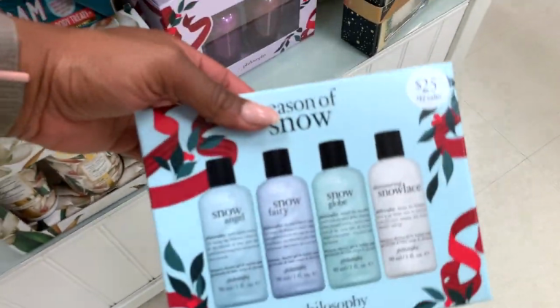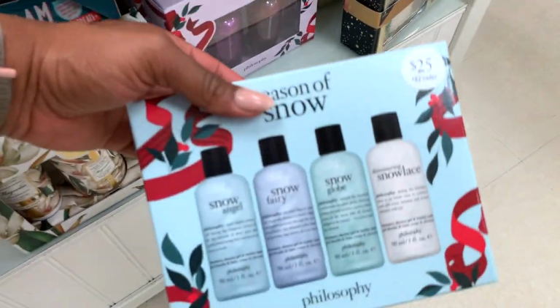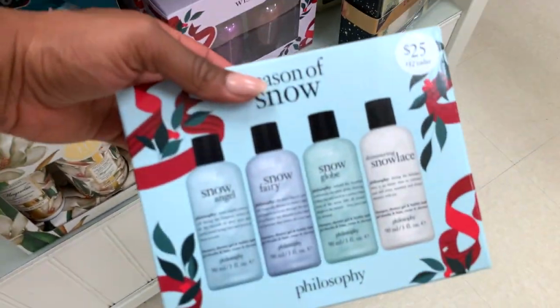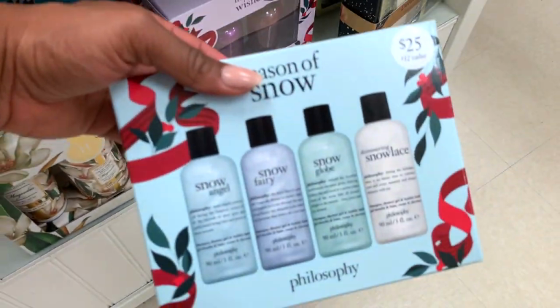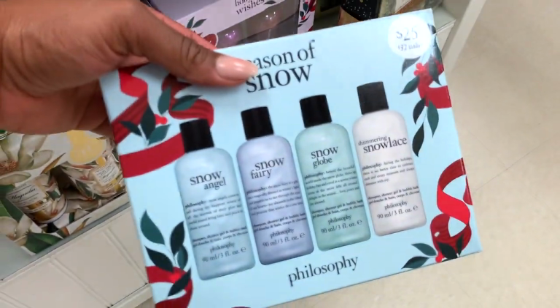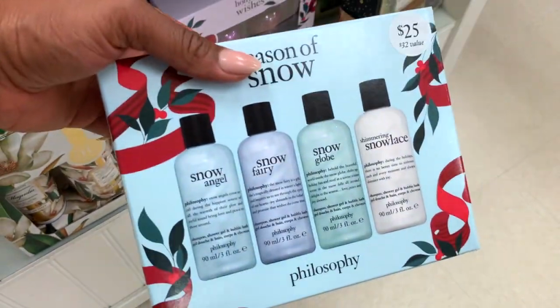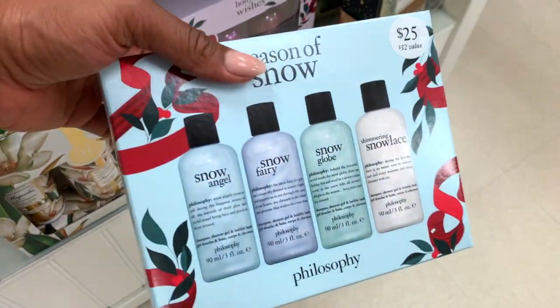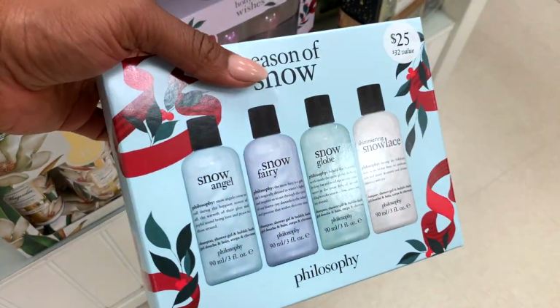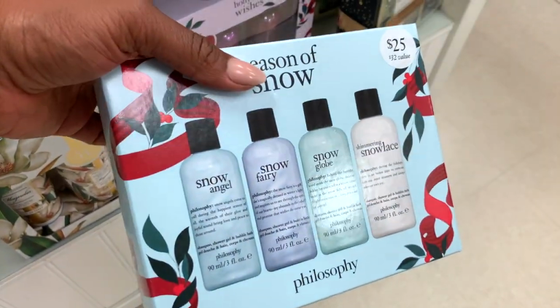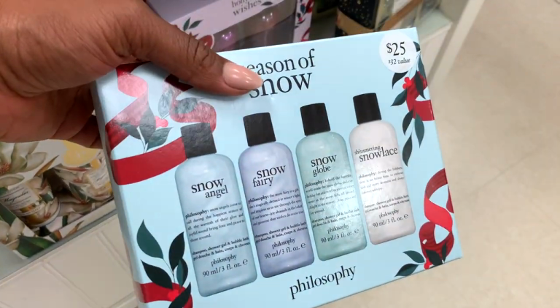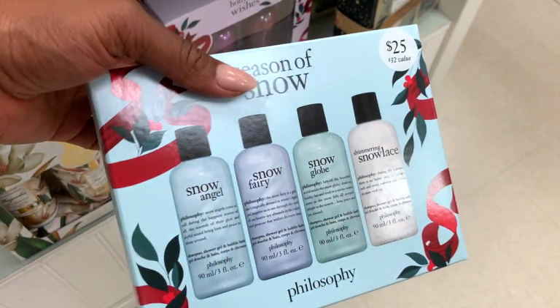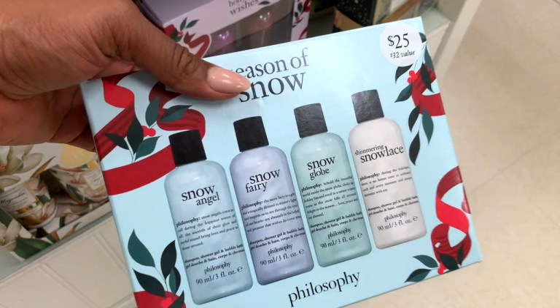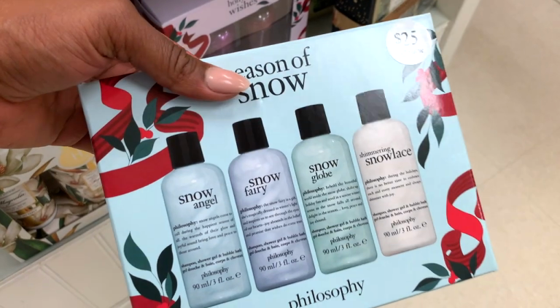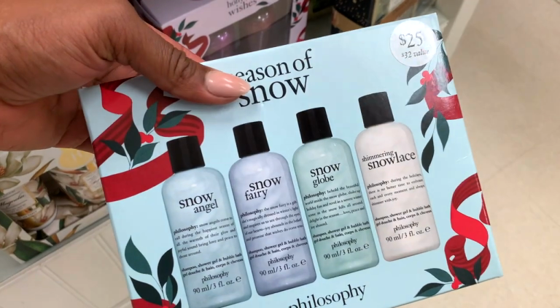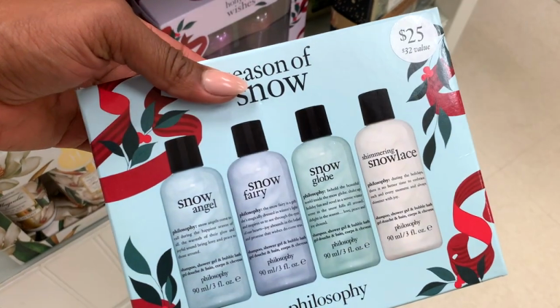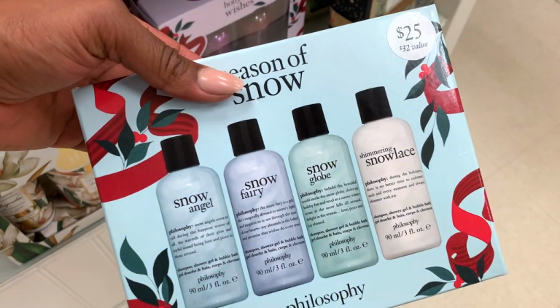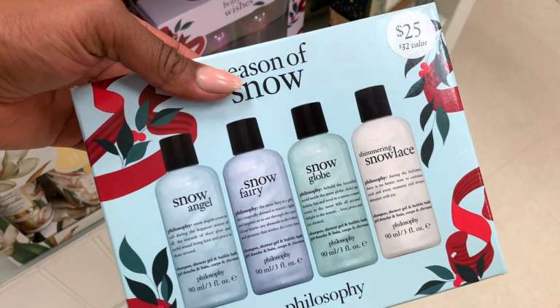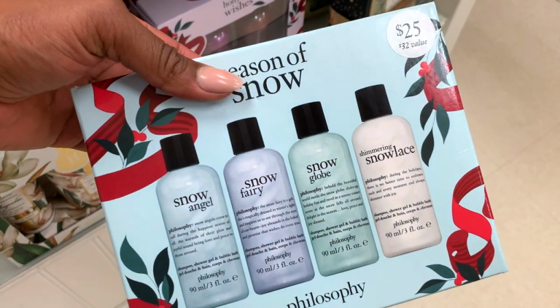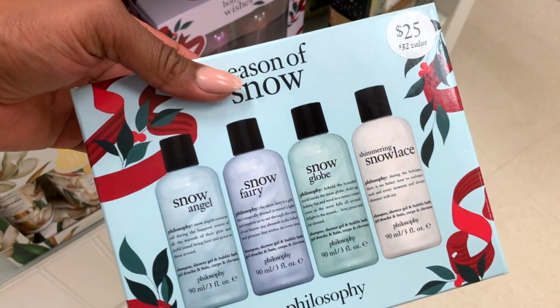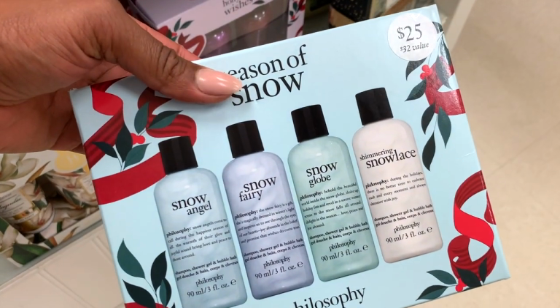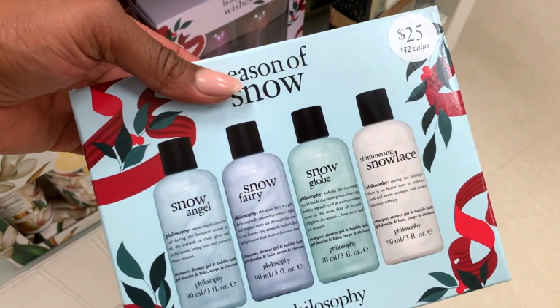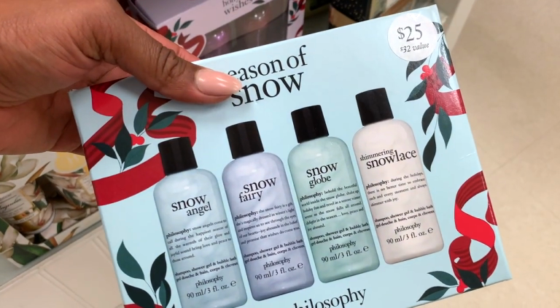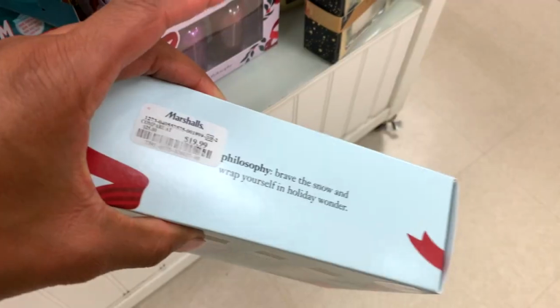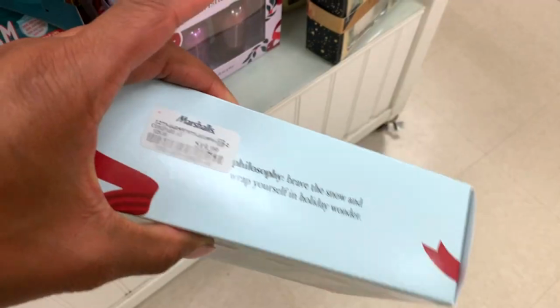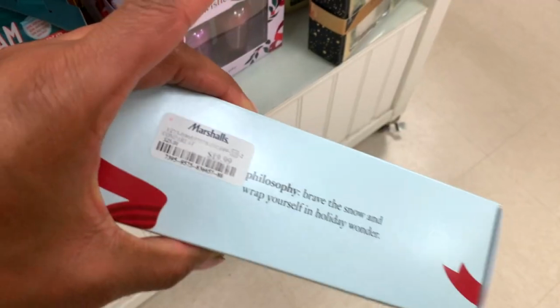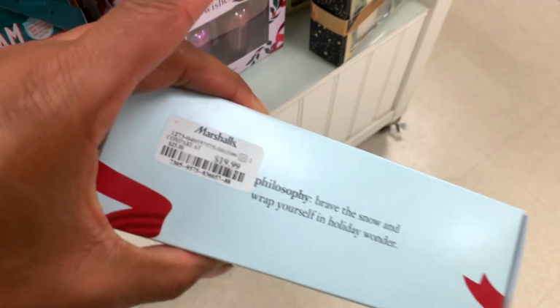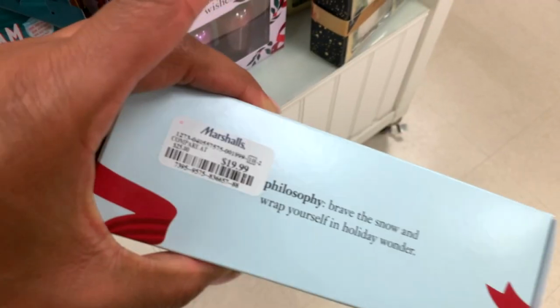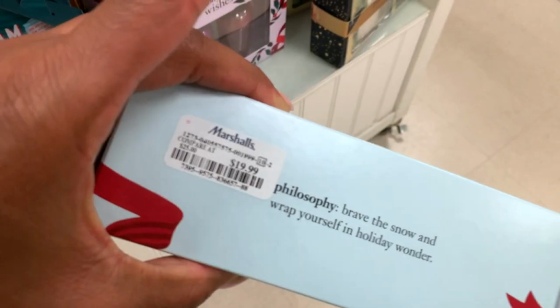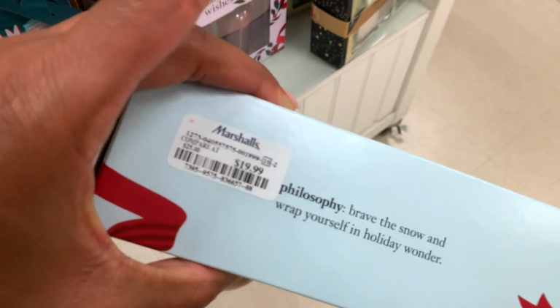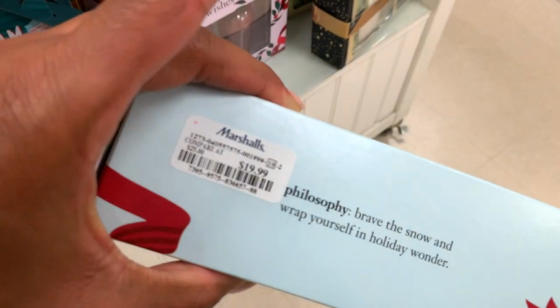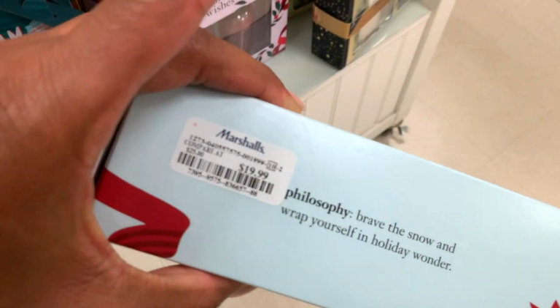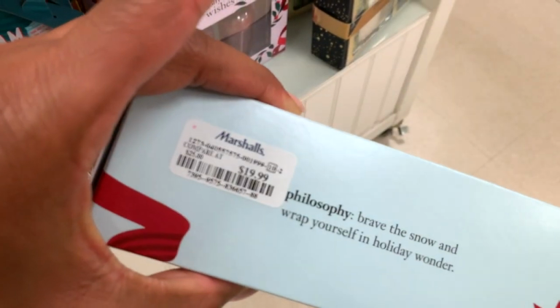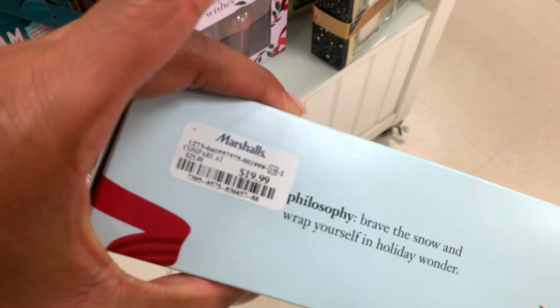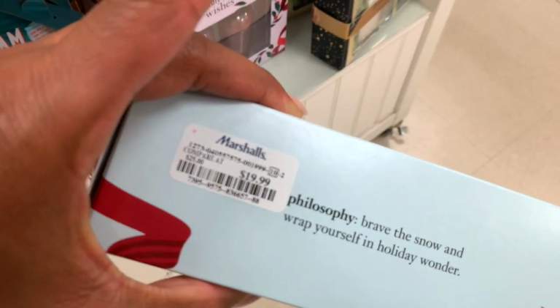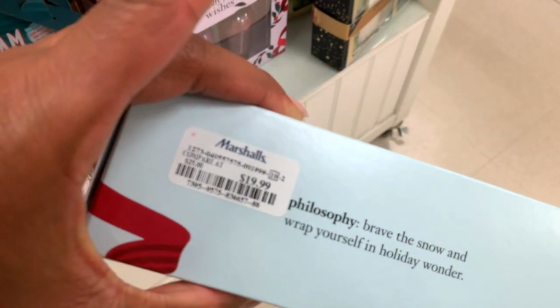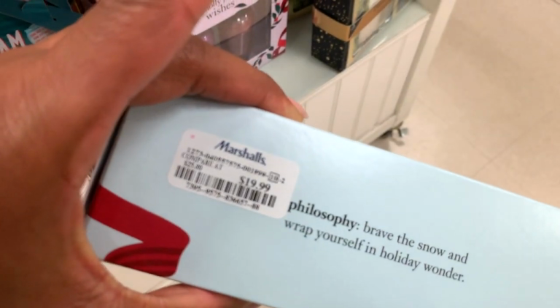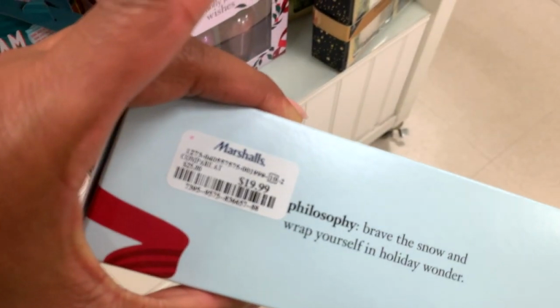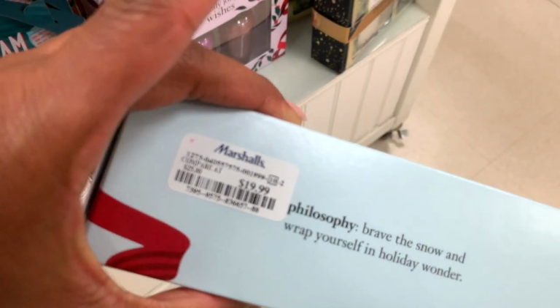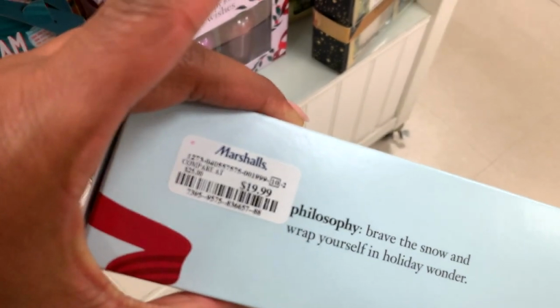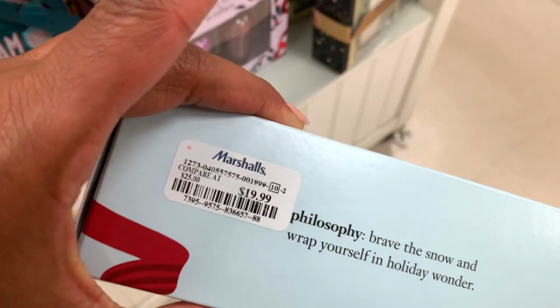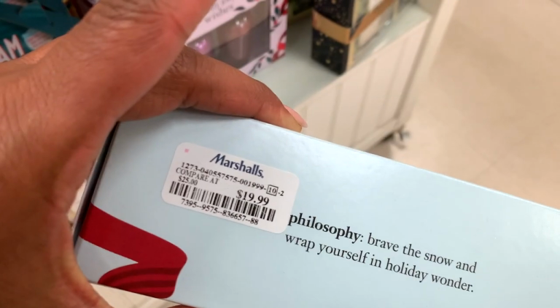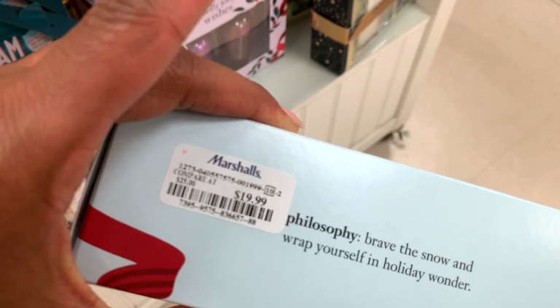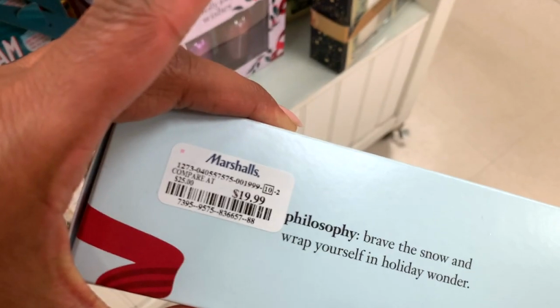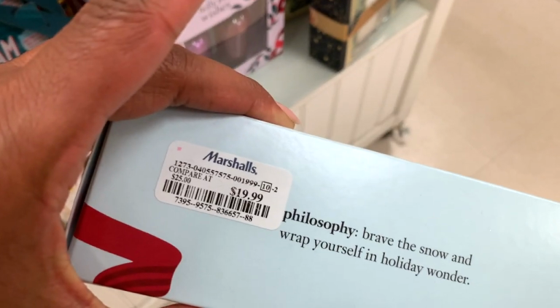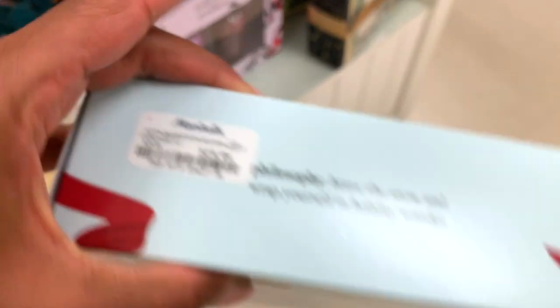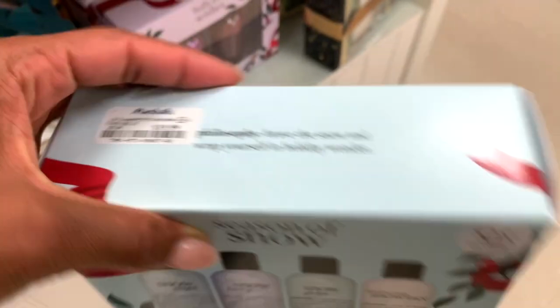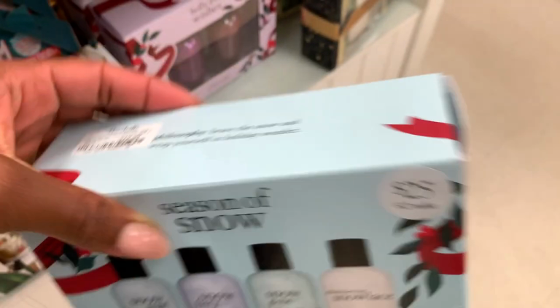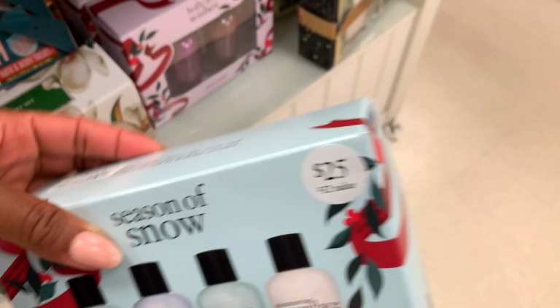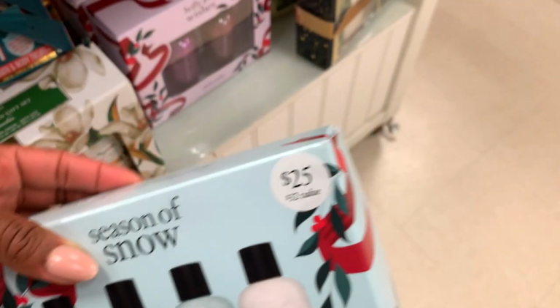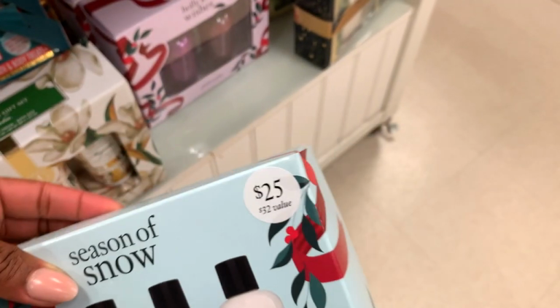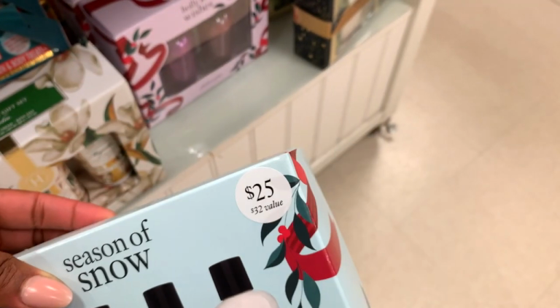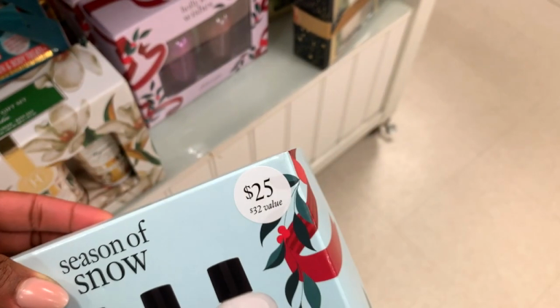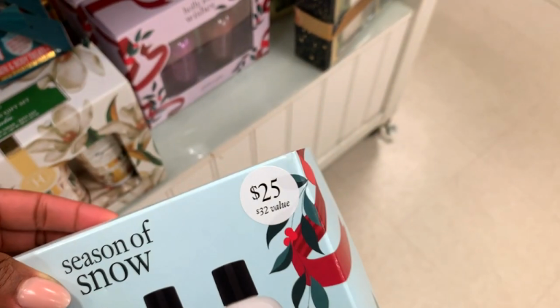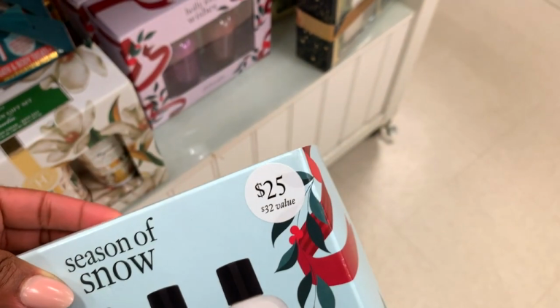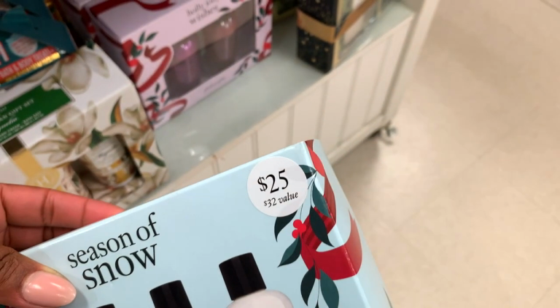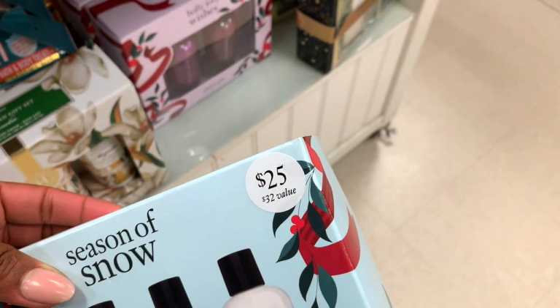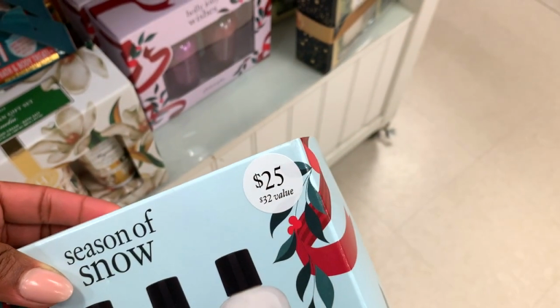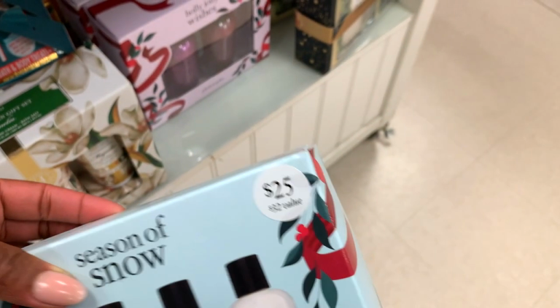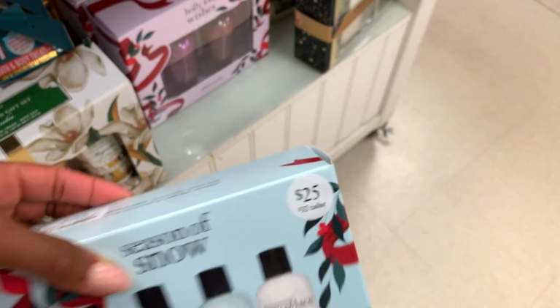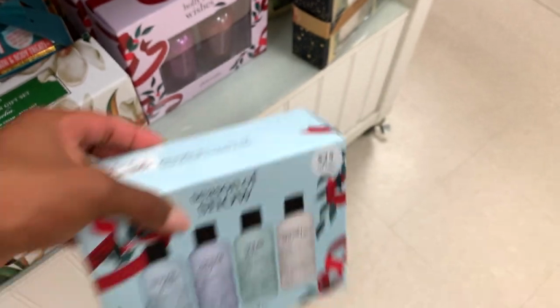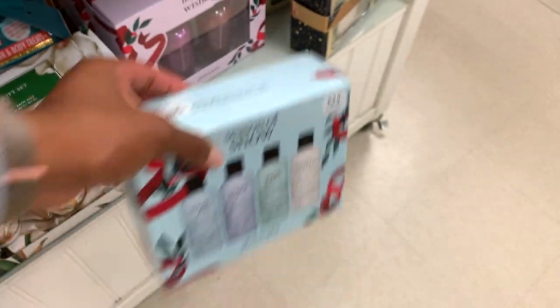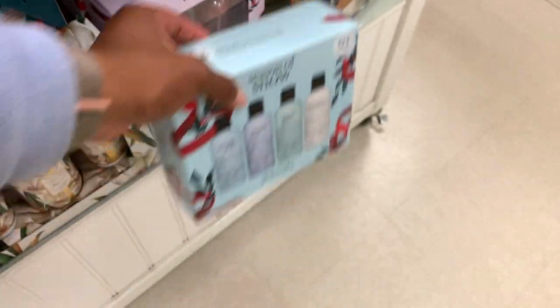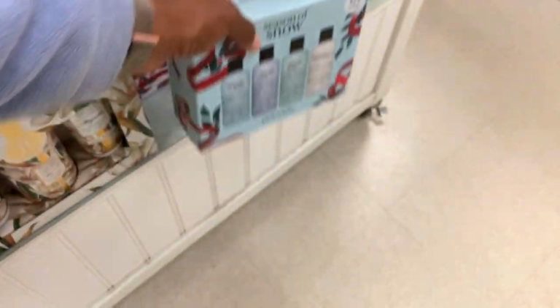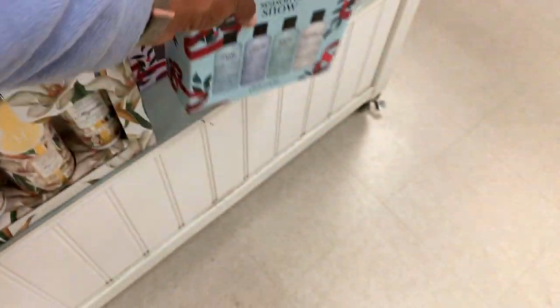It's a great time to get things on sale, discount prices, value sets — now is the time. Look at that: $19.99, a $25 value.